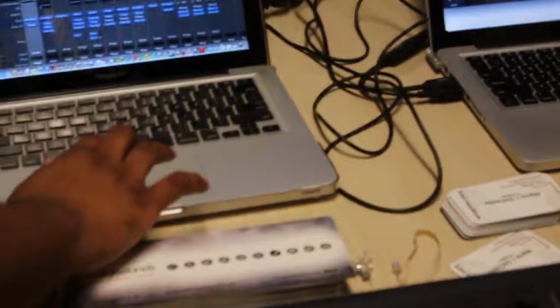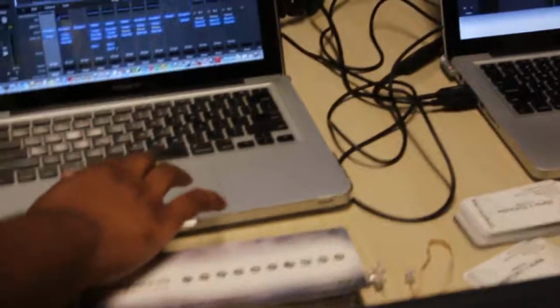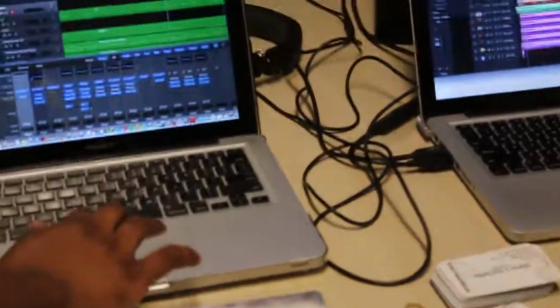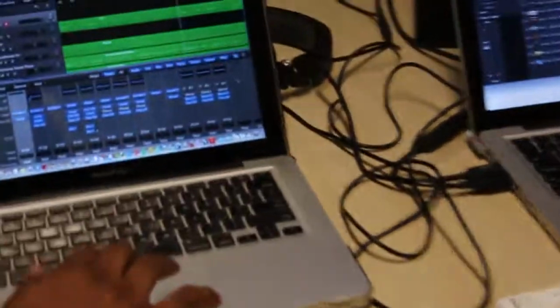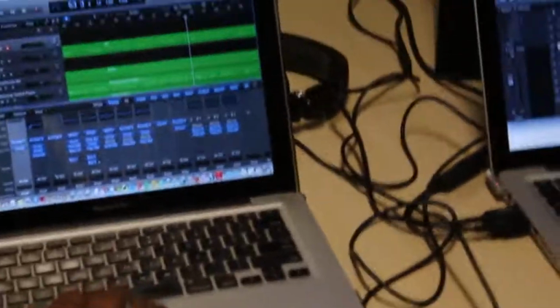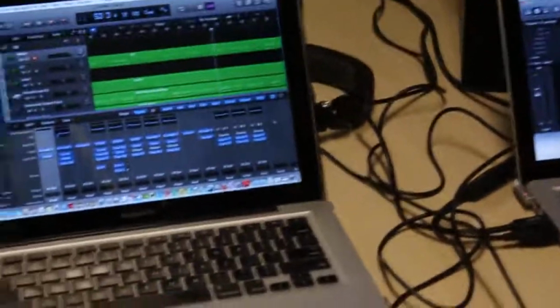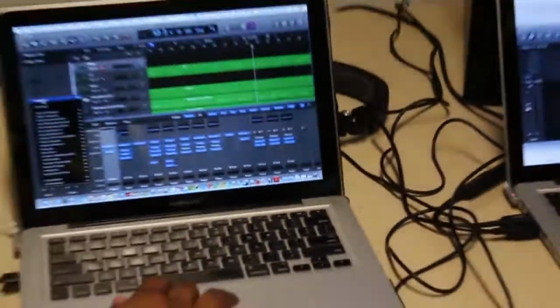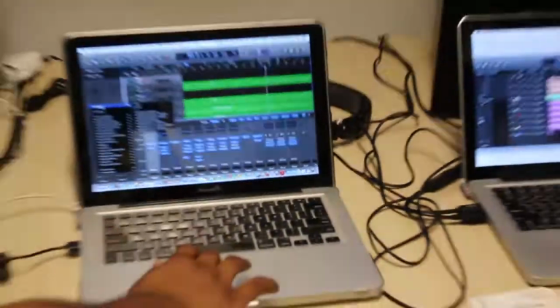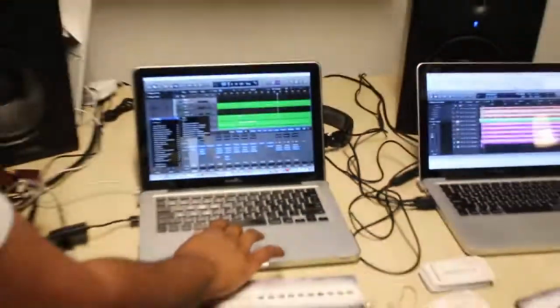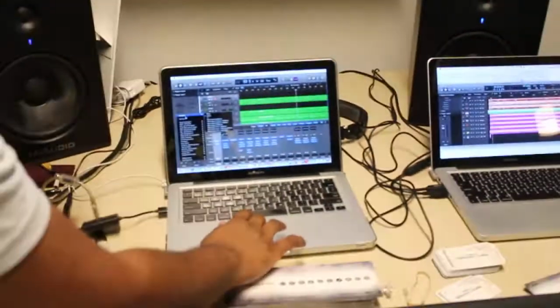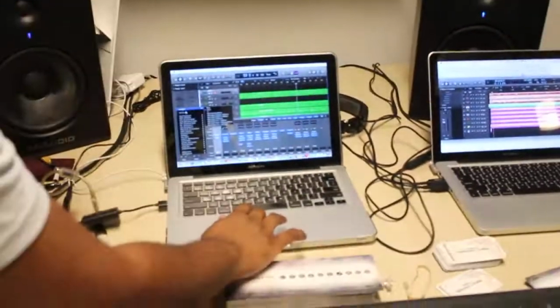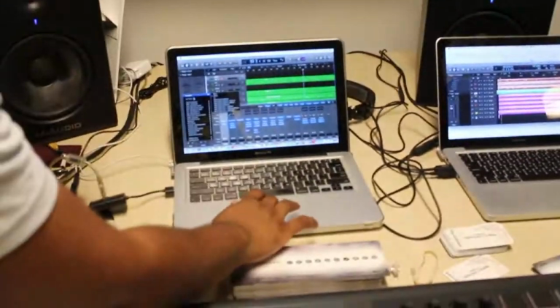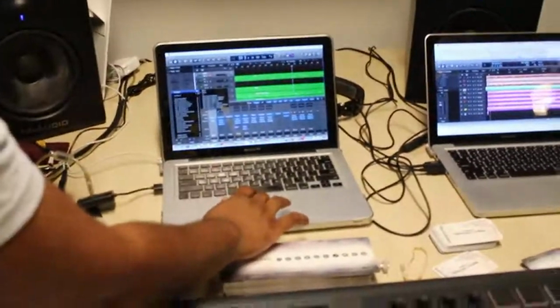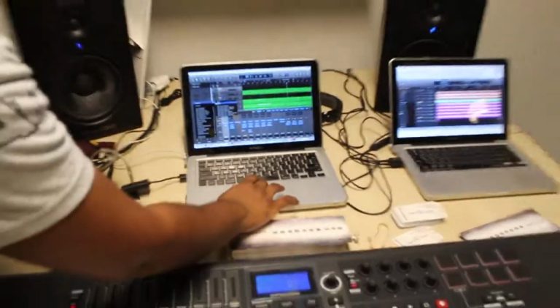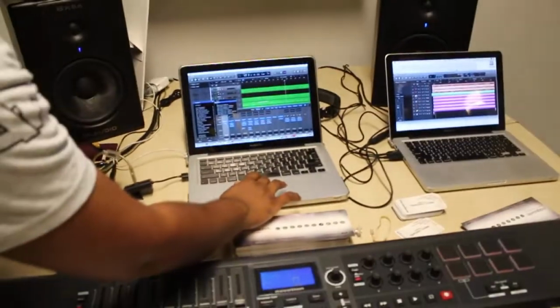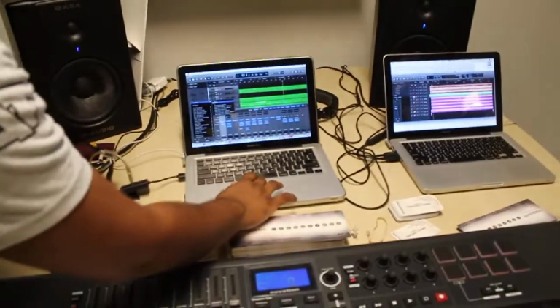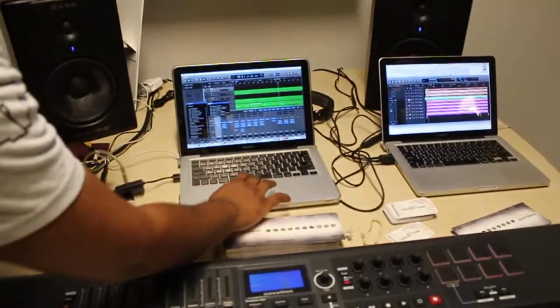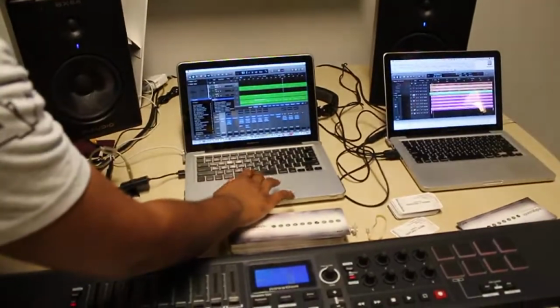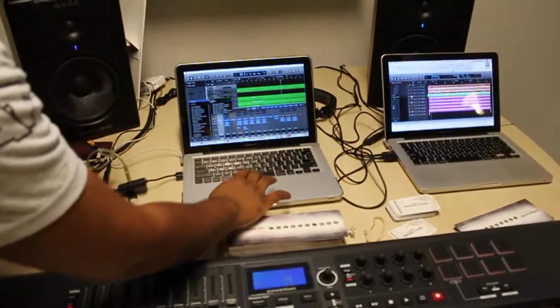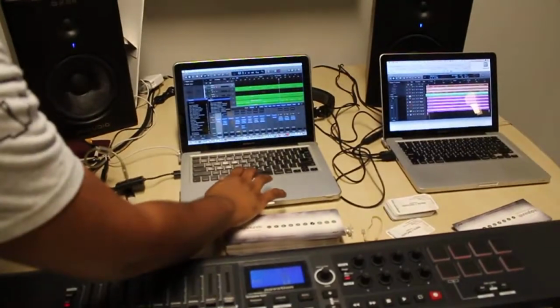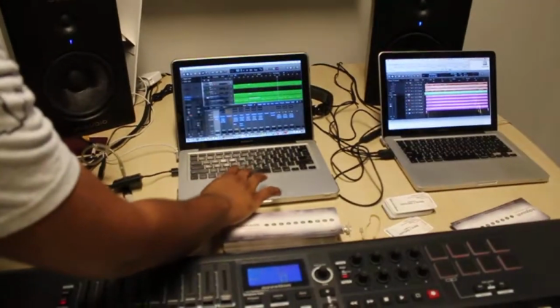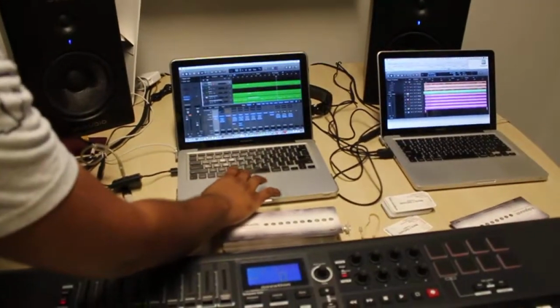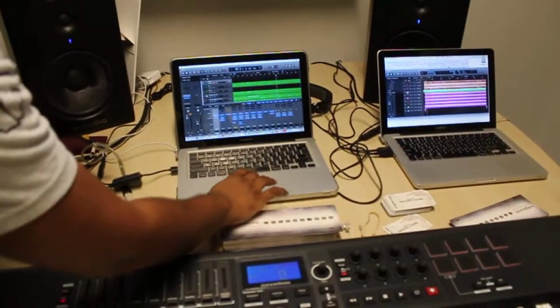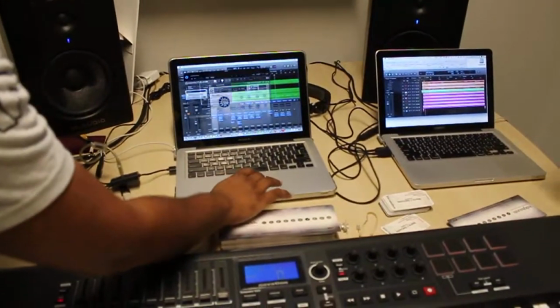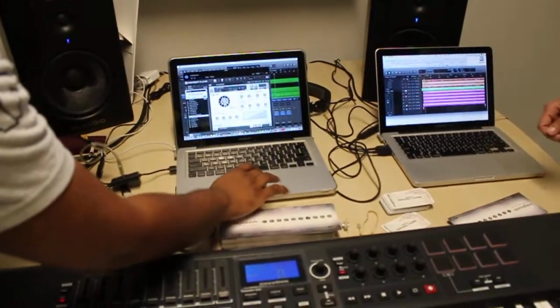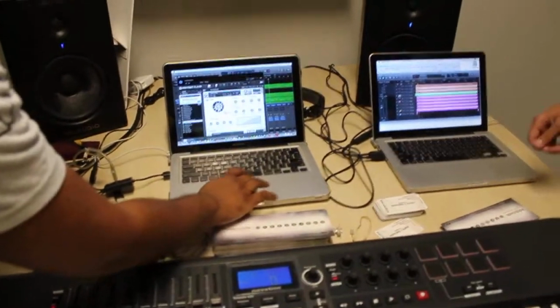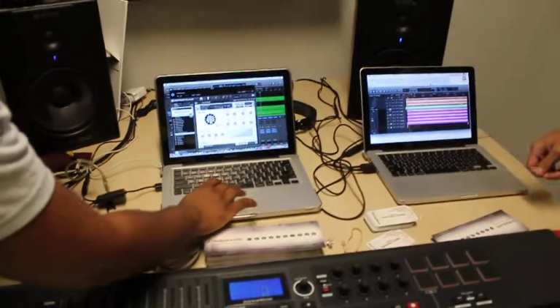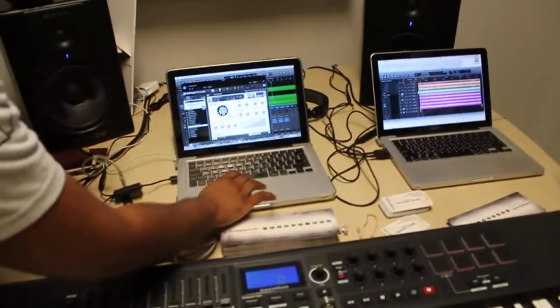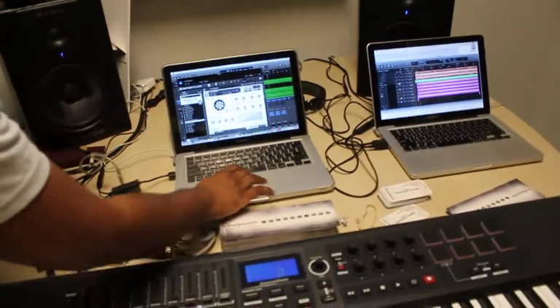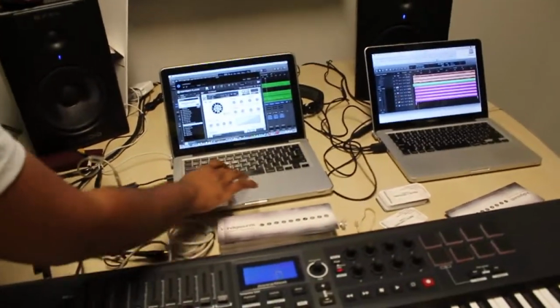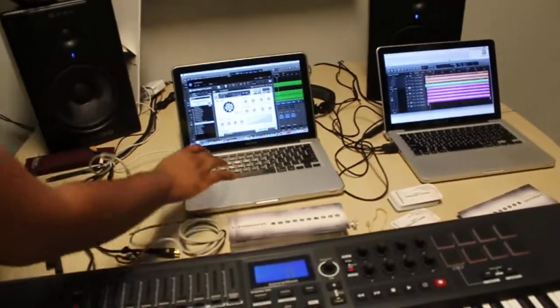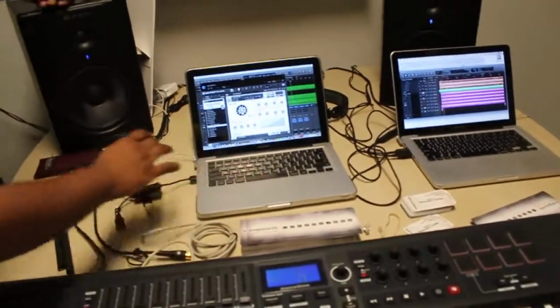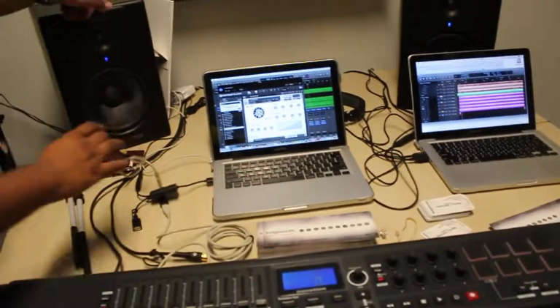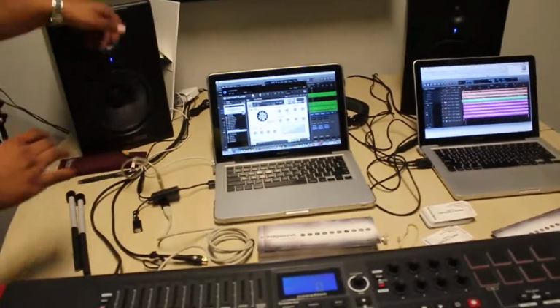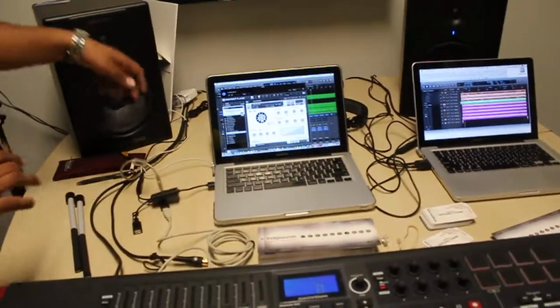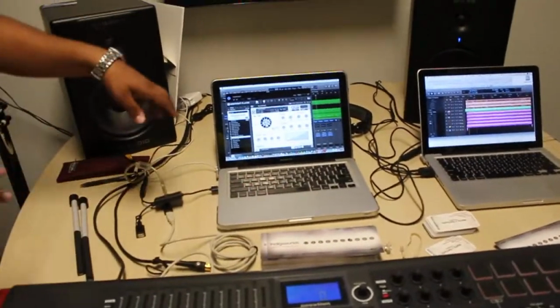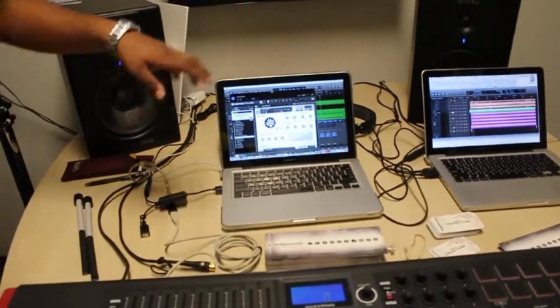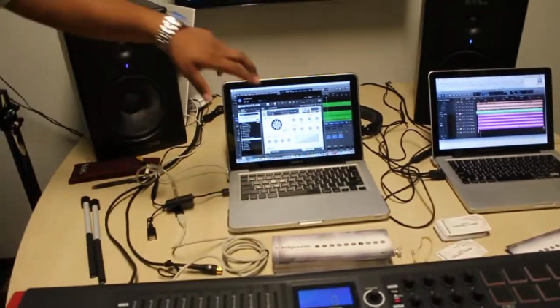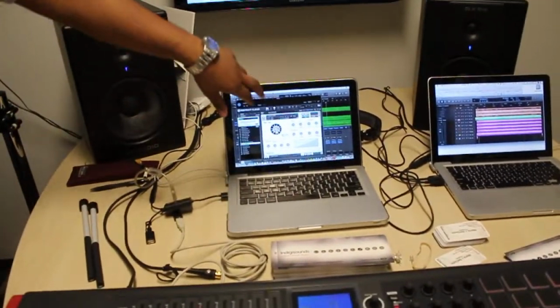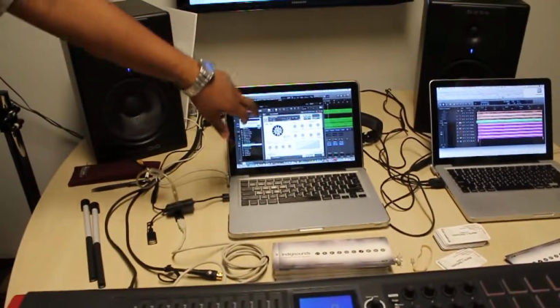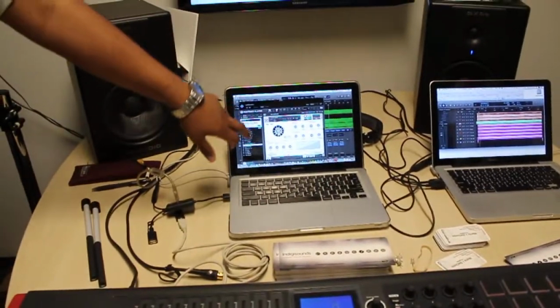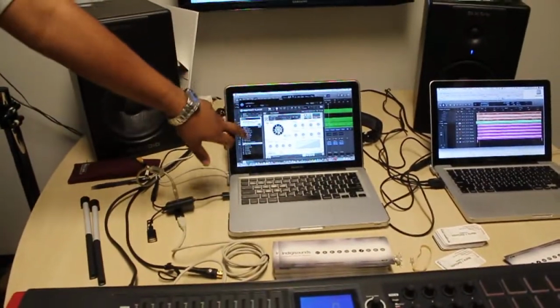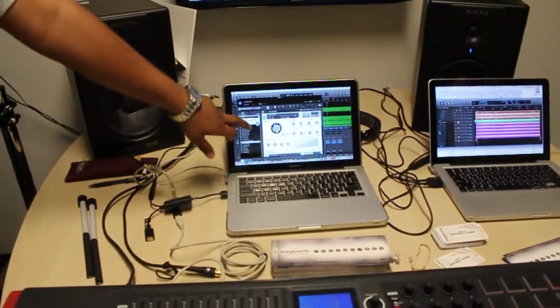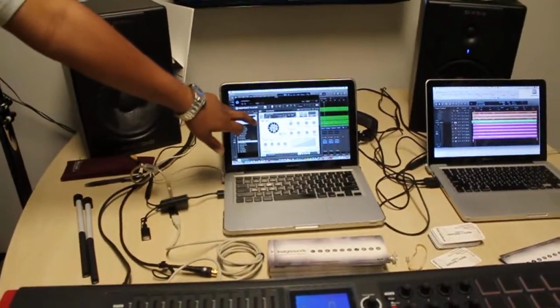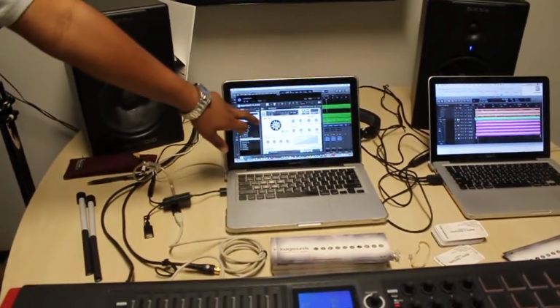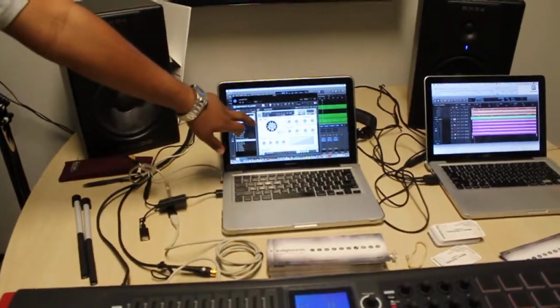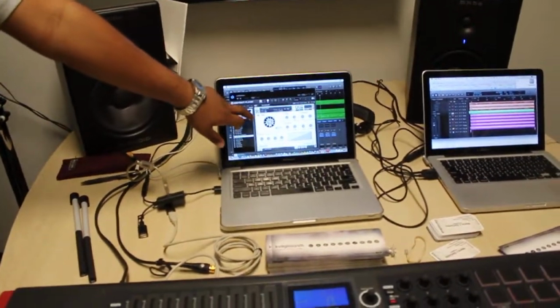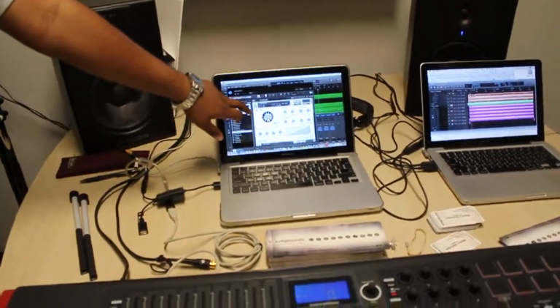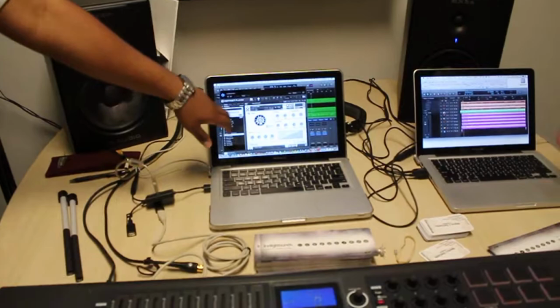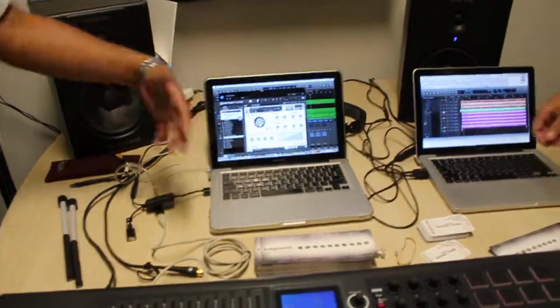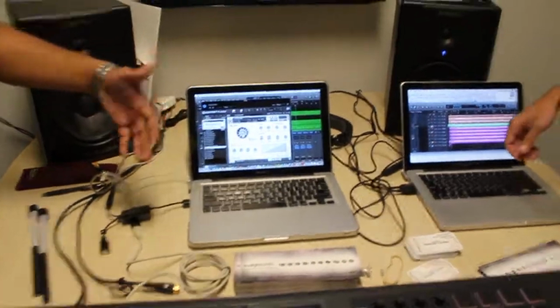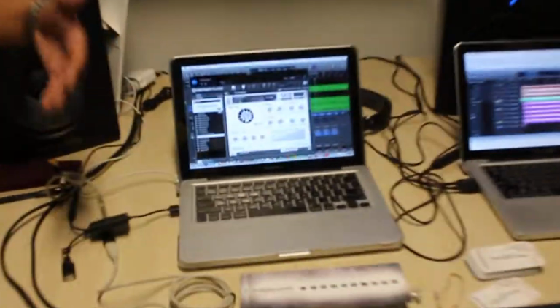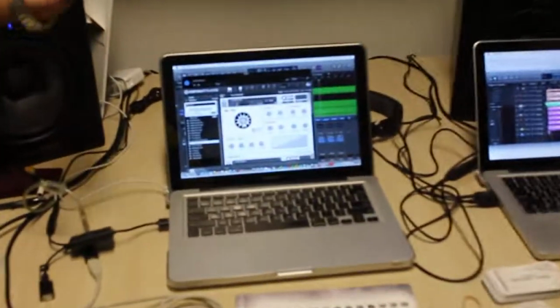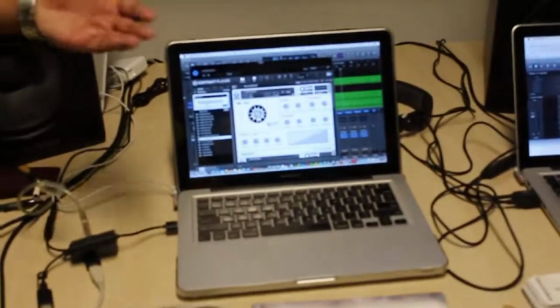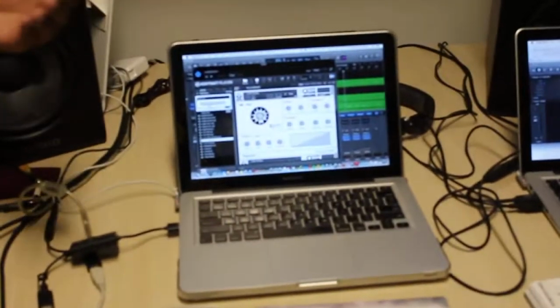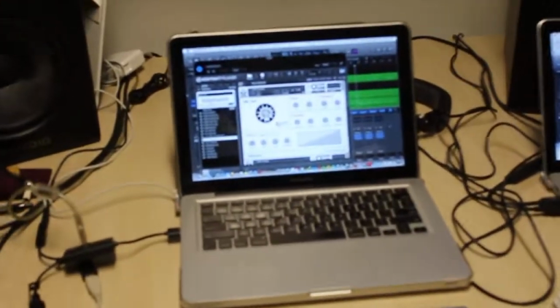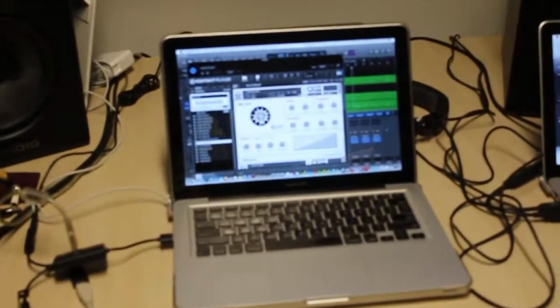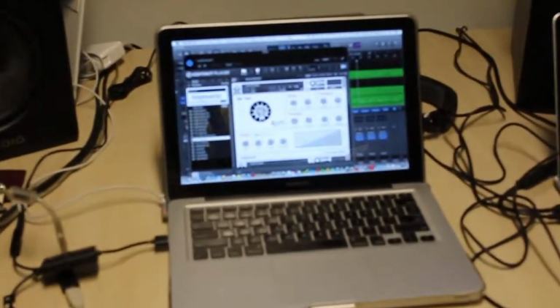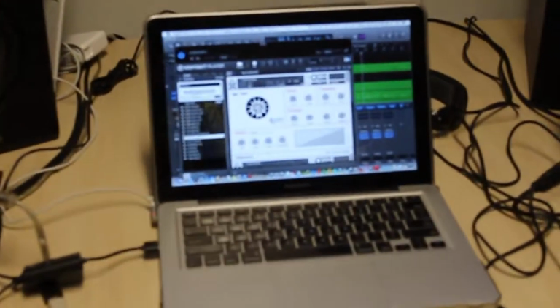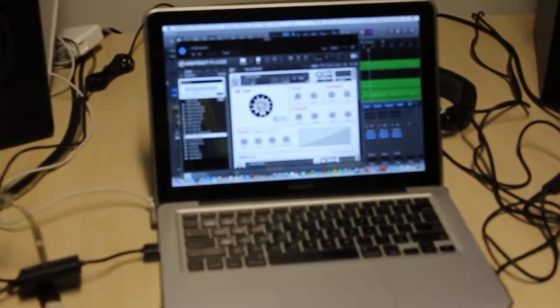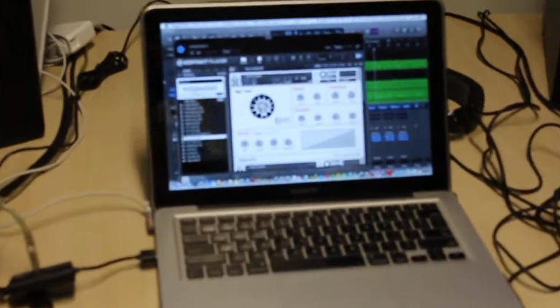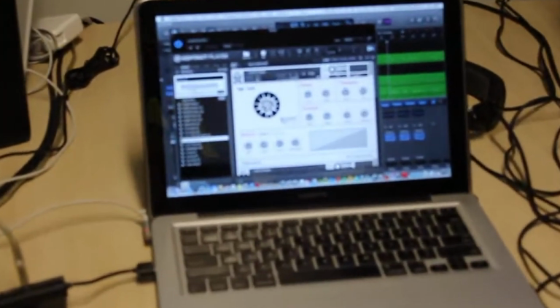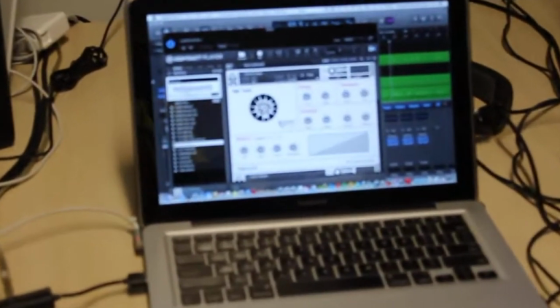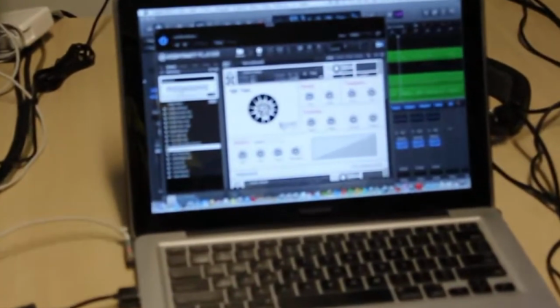You got a camera, you got the real camera. Right, so this is our Indigisounds interface in Native Instruments Kontakt Player.